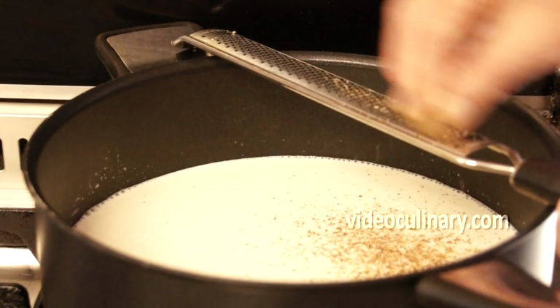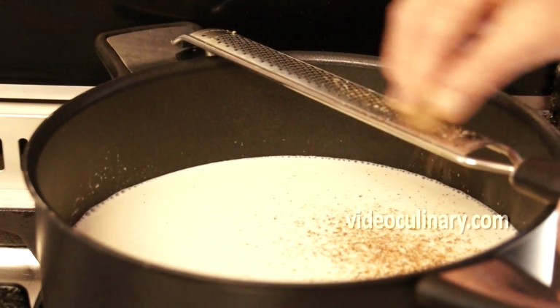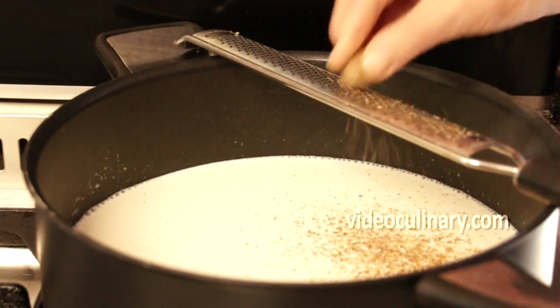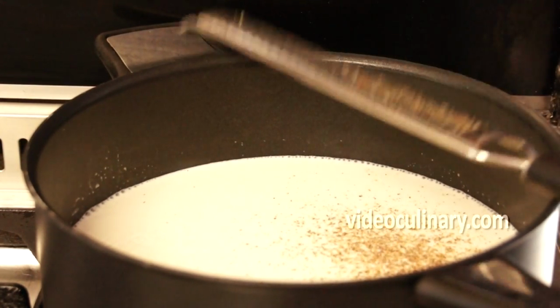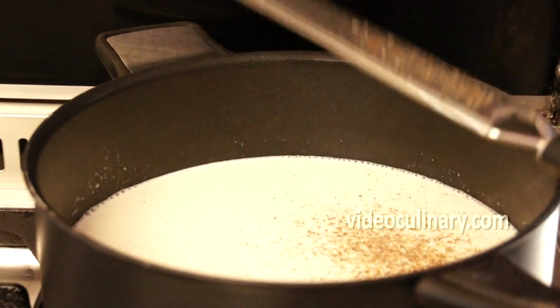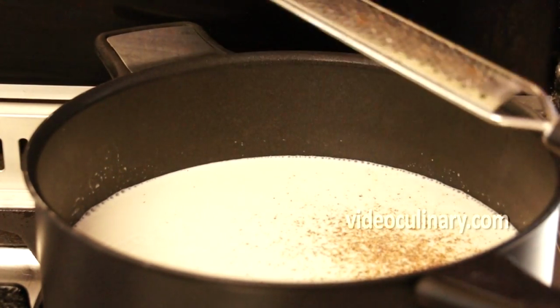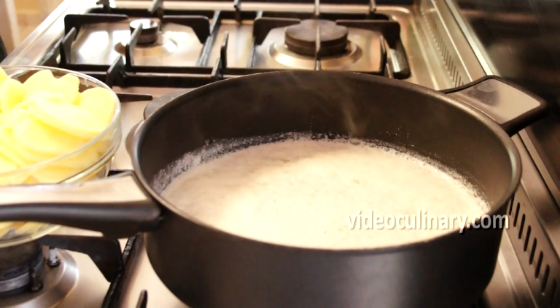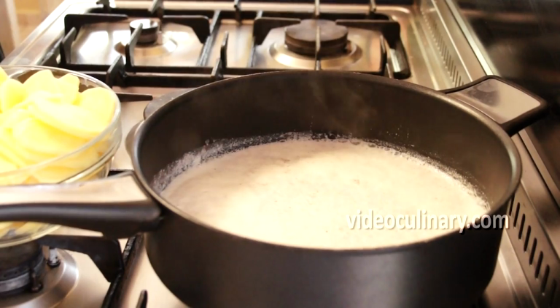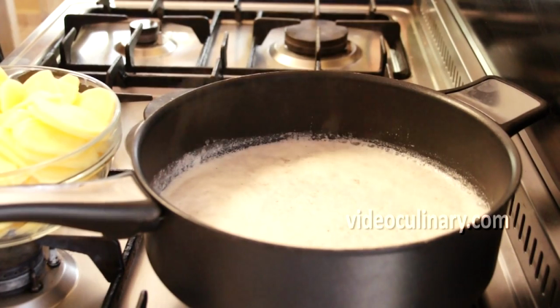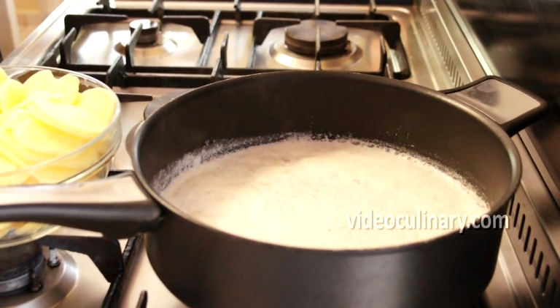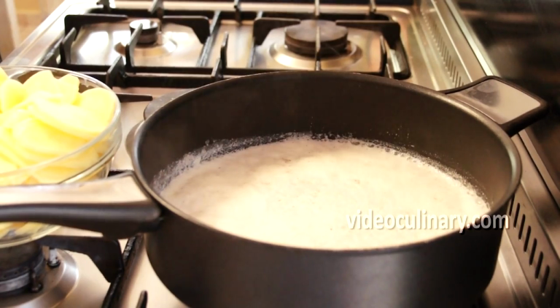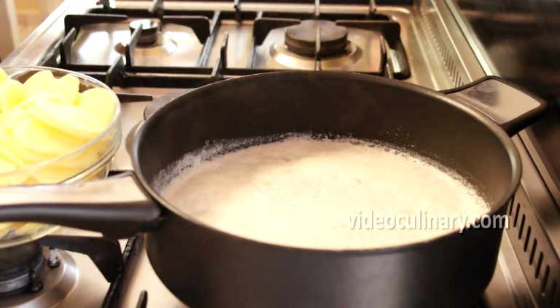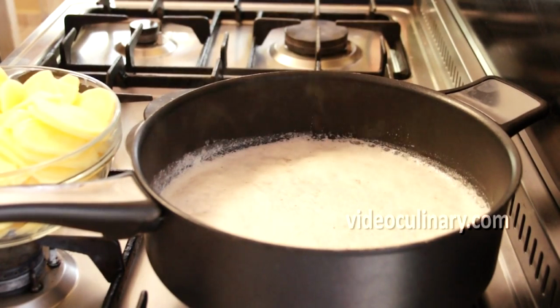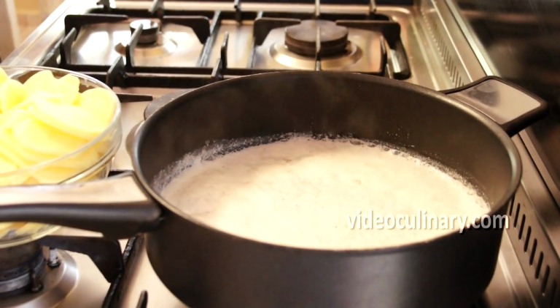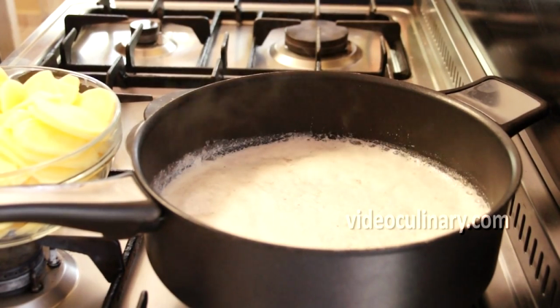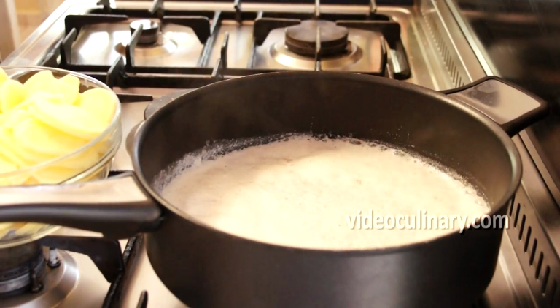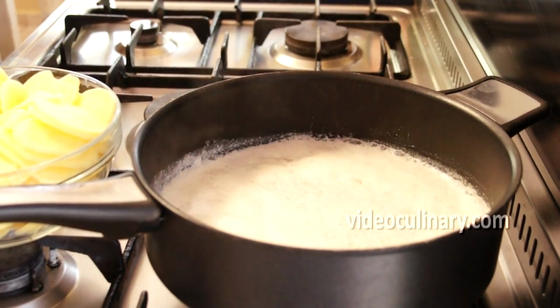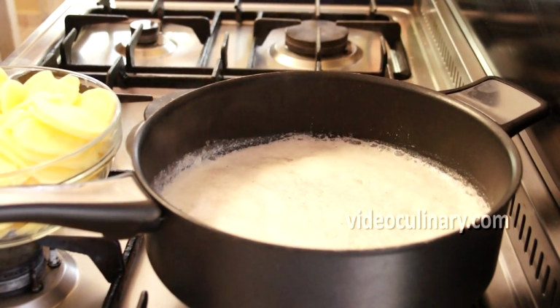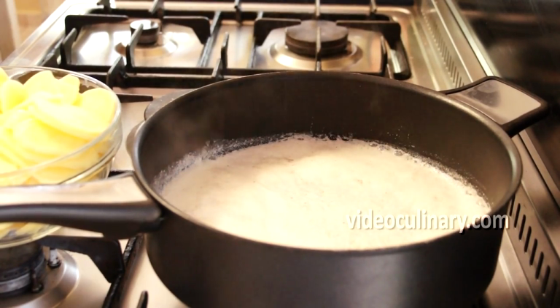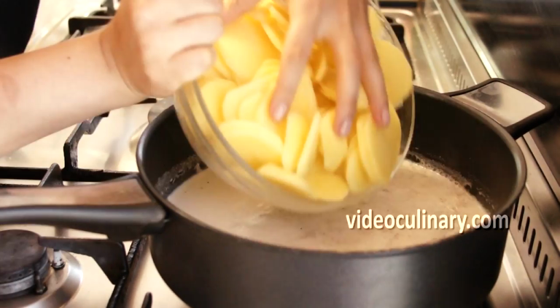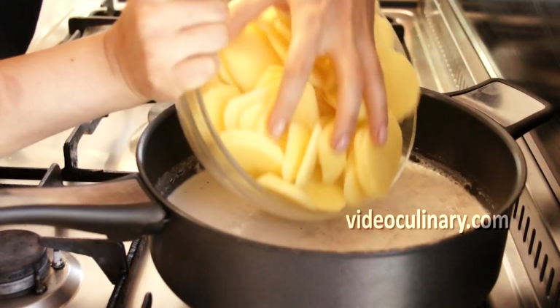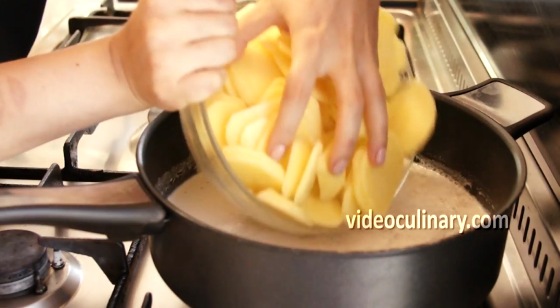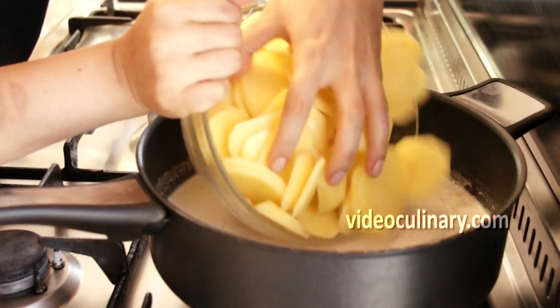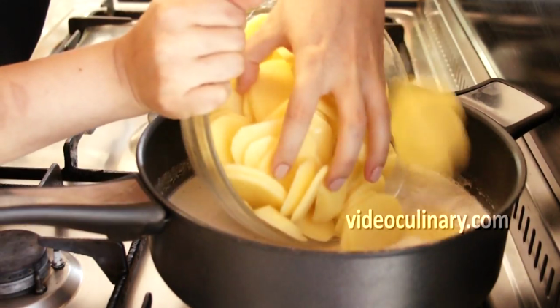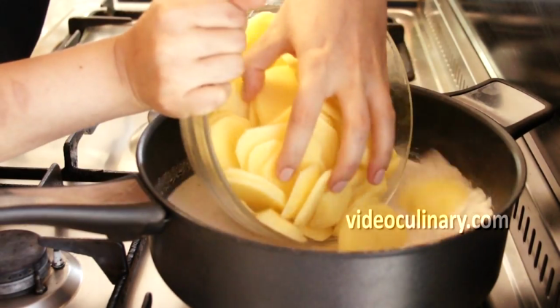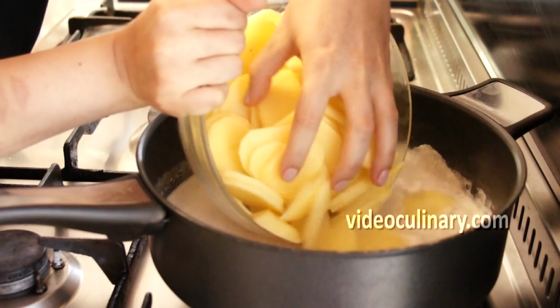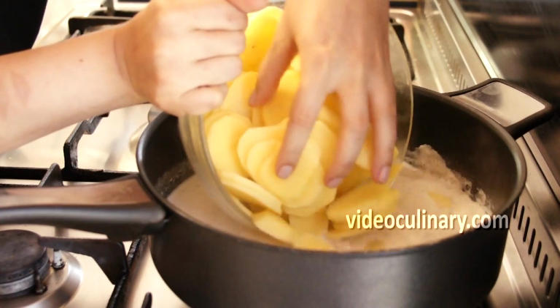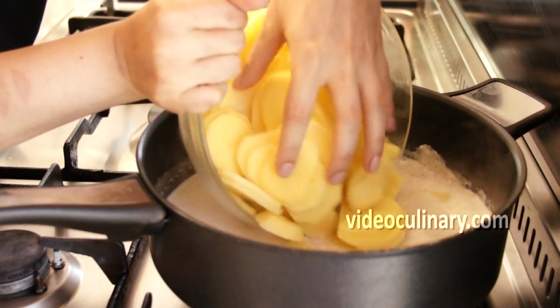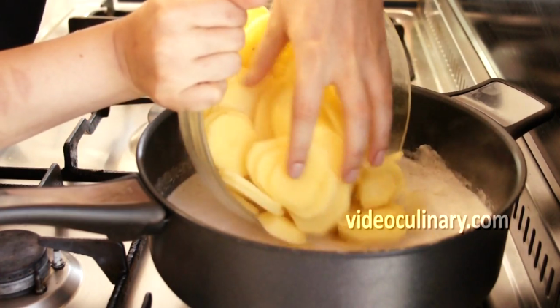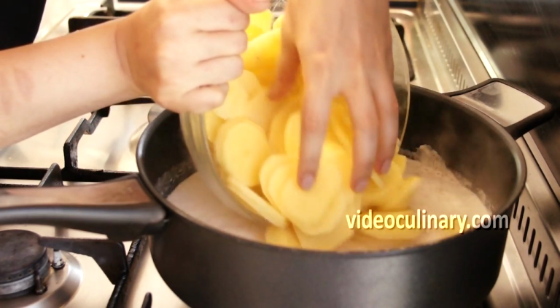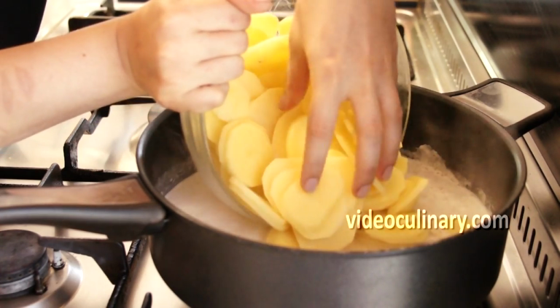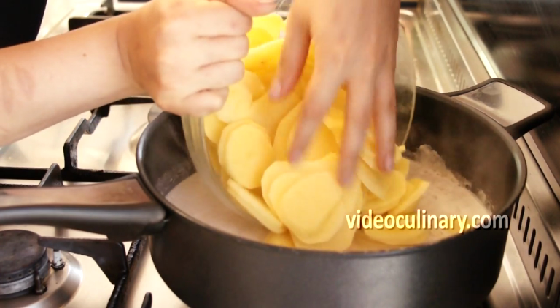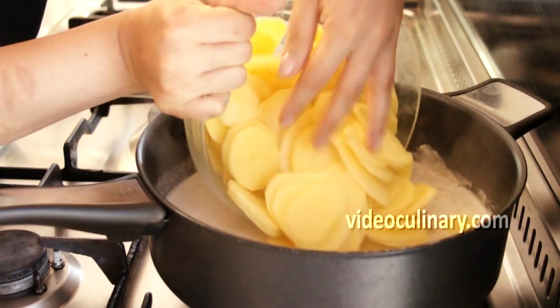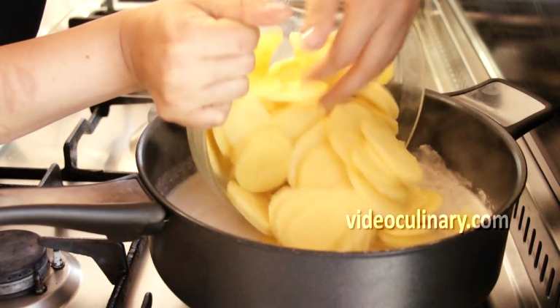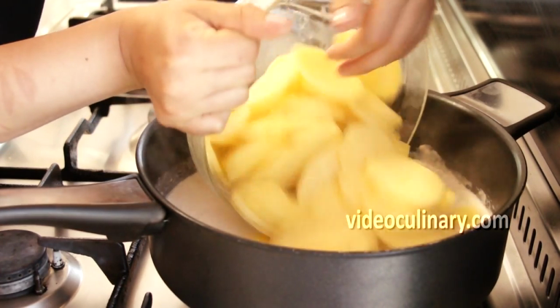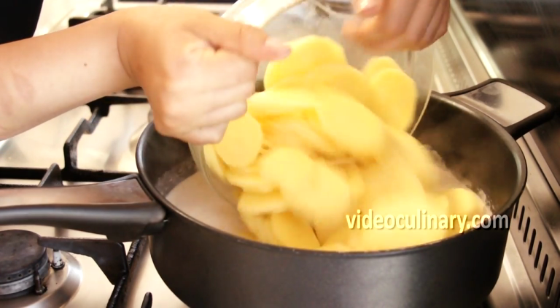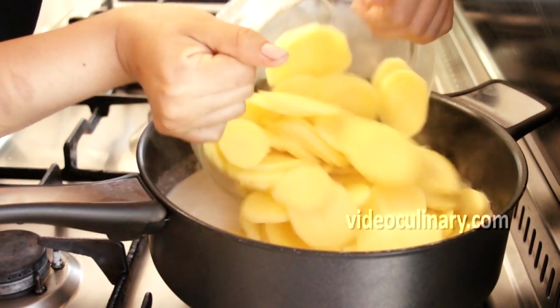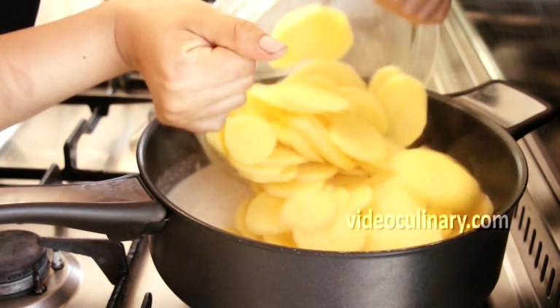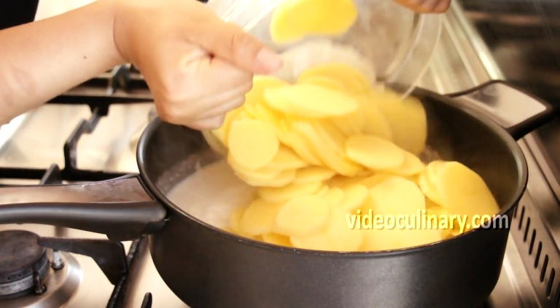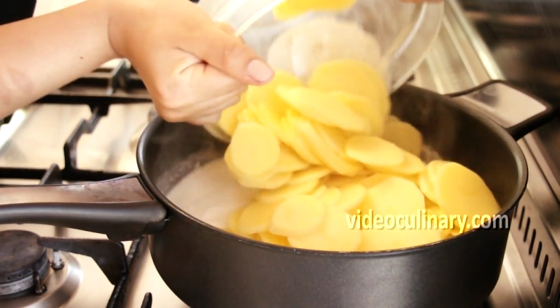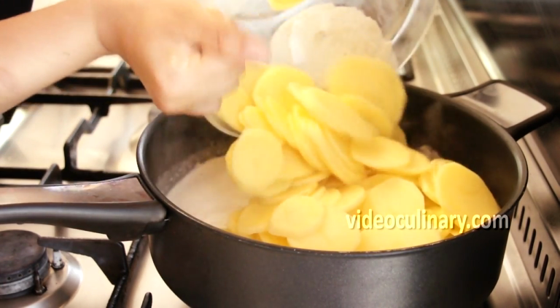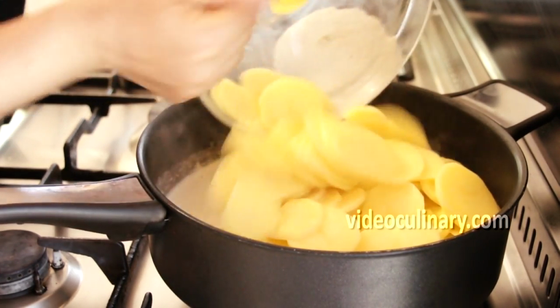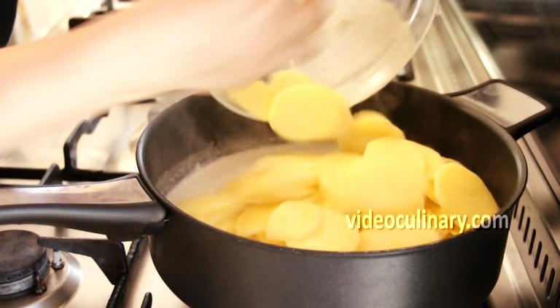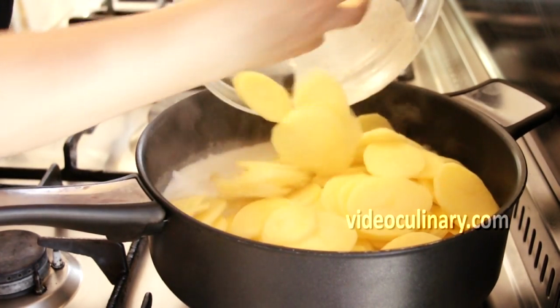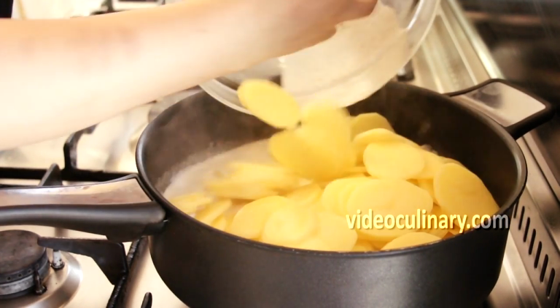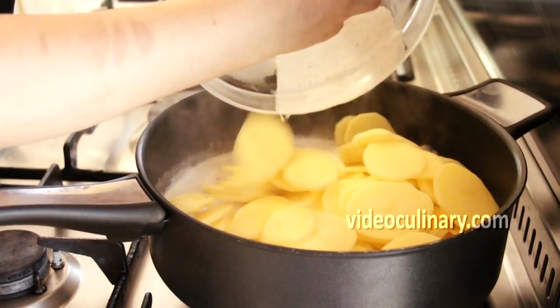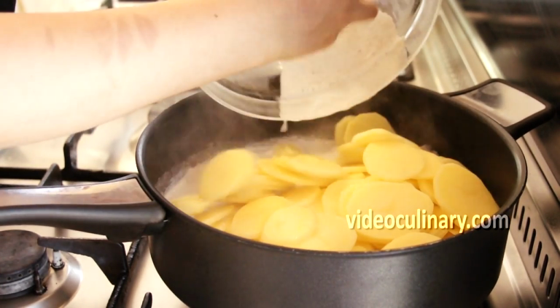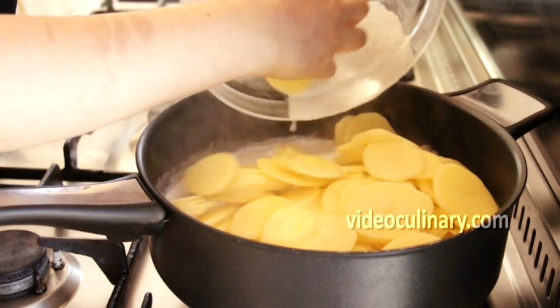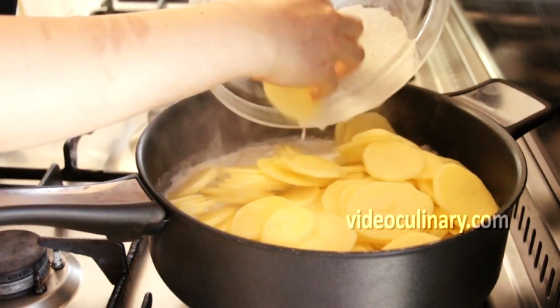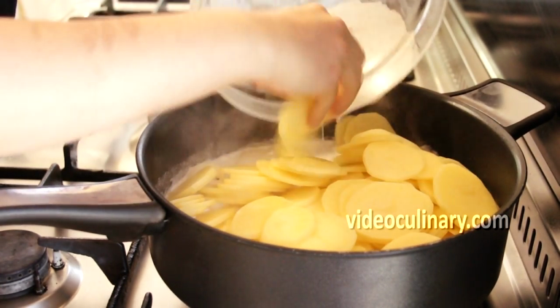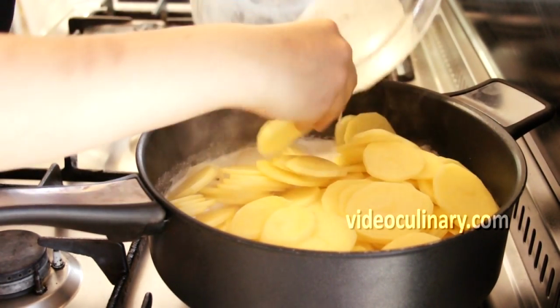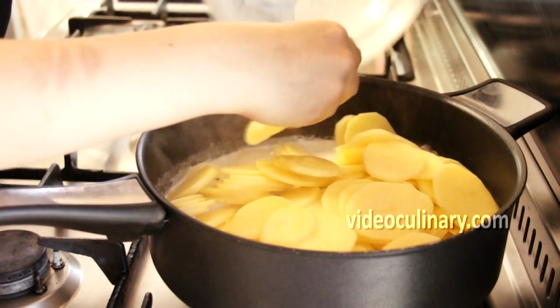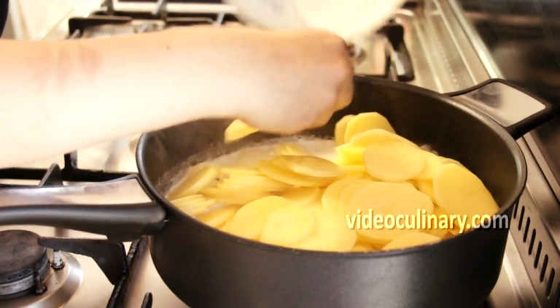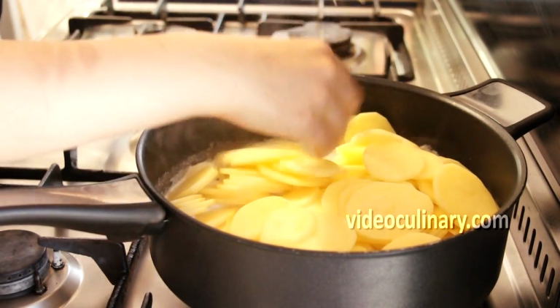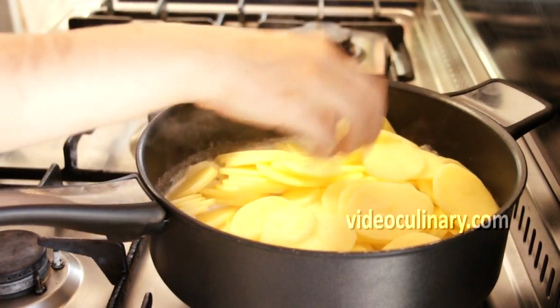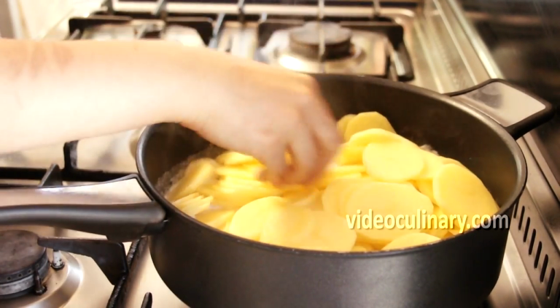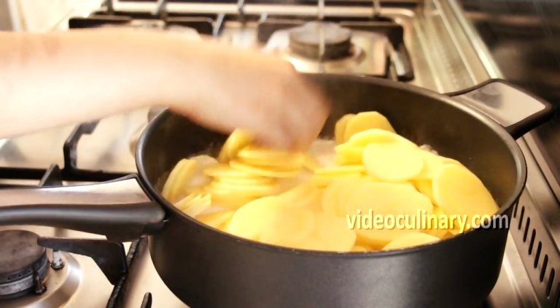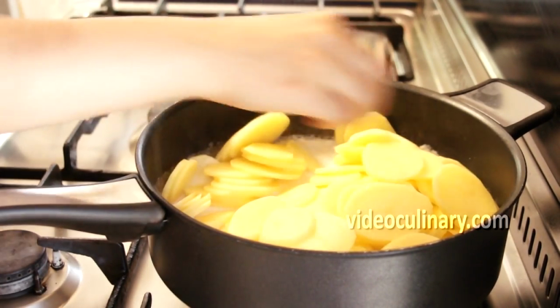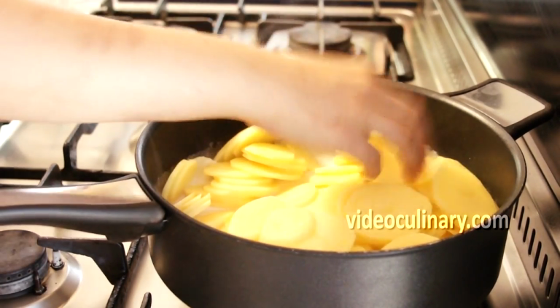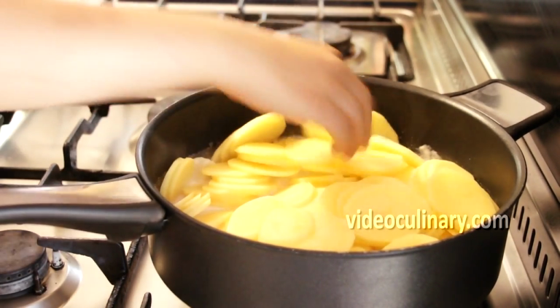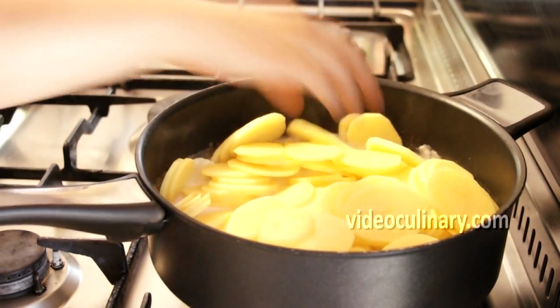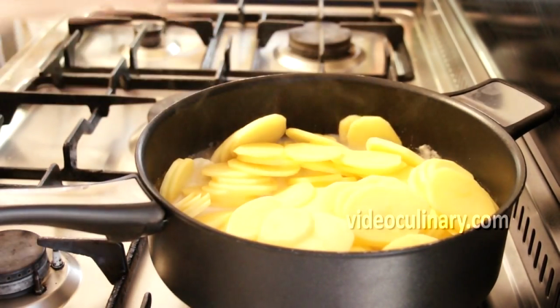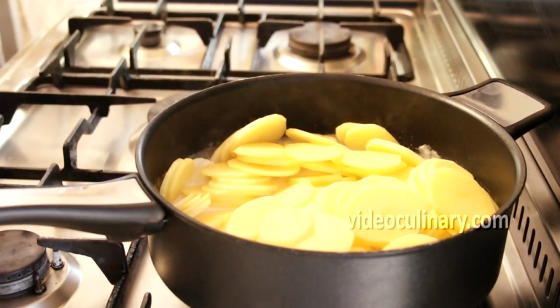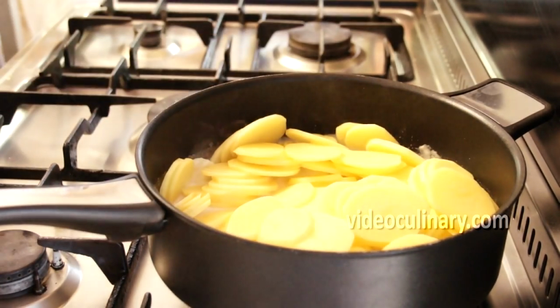Bring to boil. Add the sliced potatoes and simmer until cooked halfway, about 10 minutes.